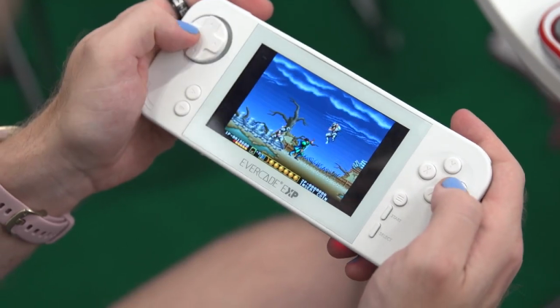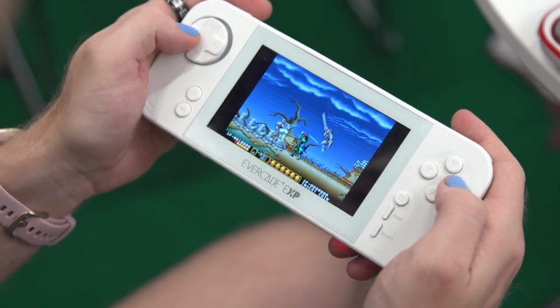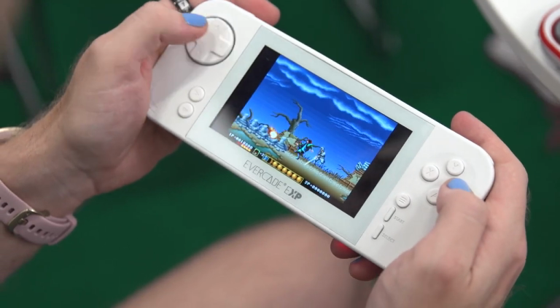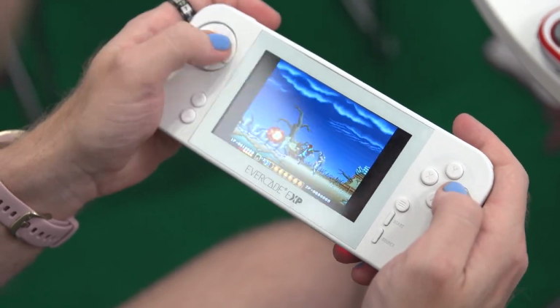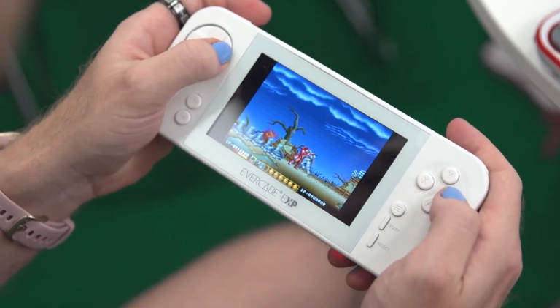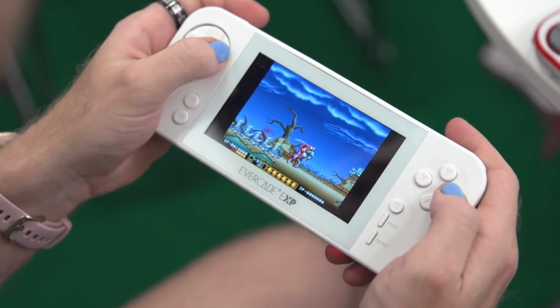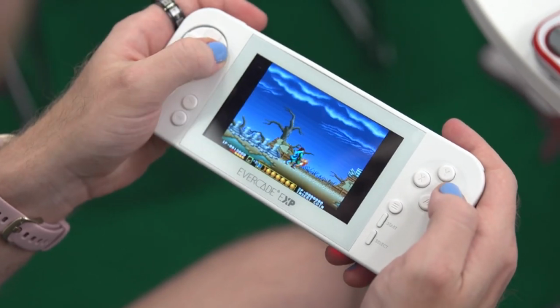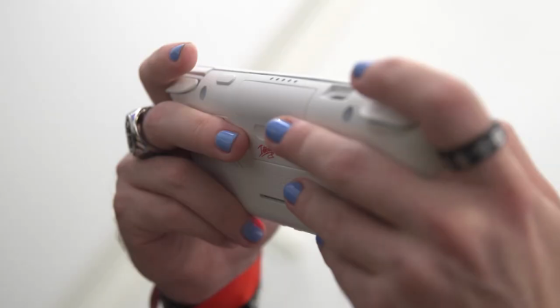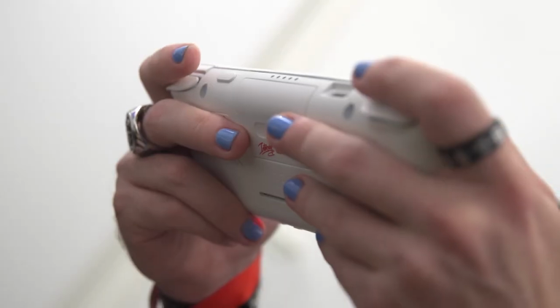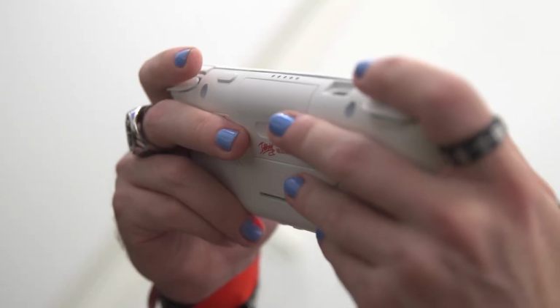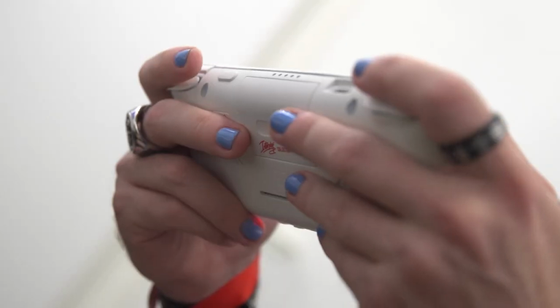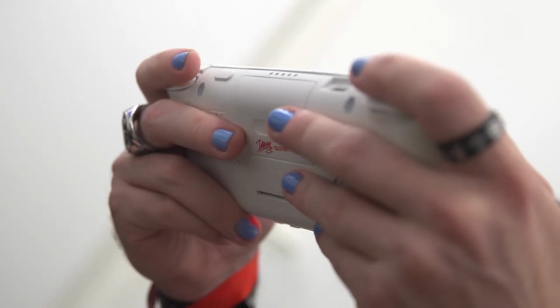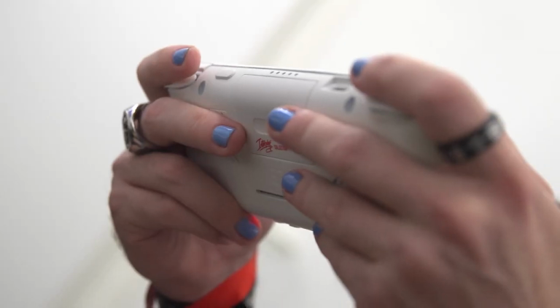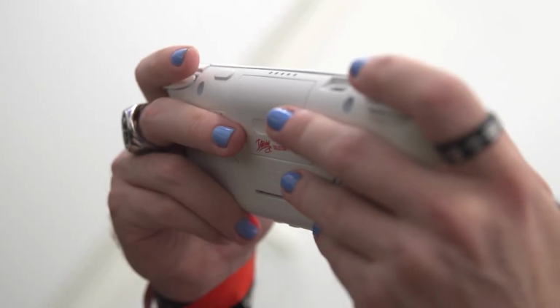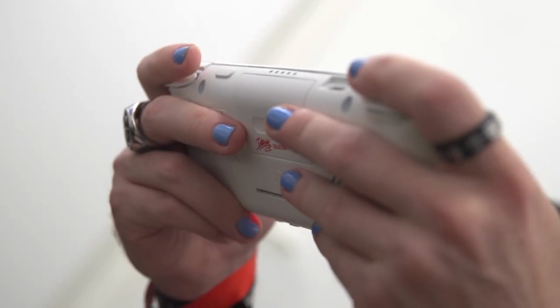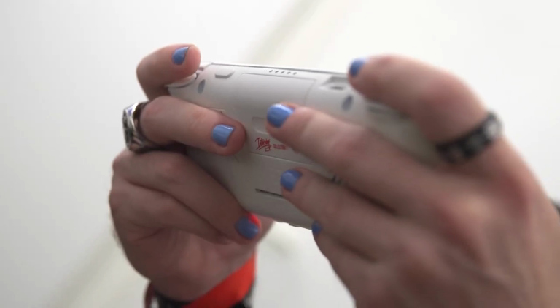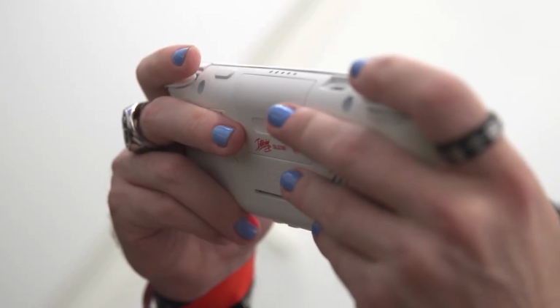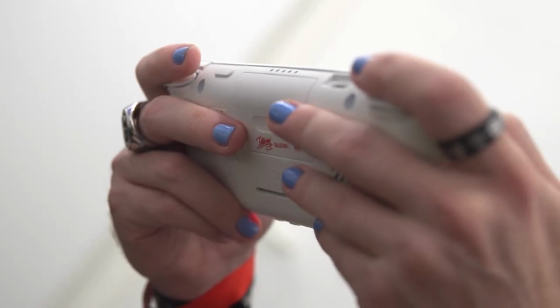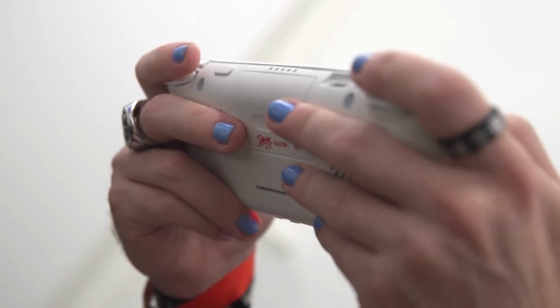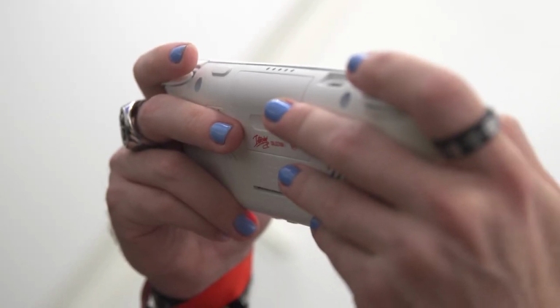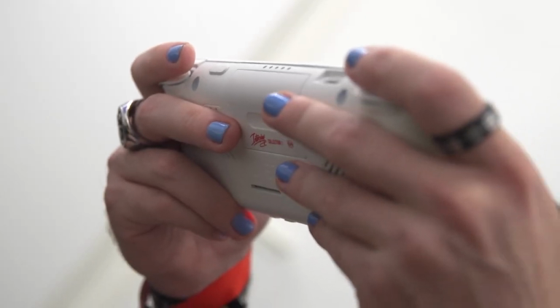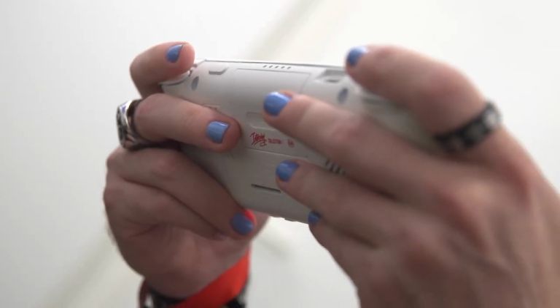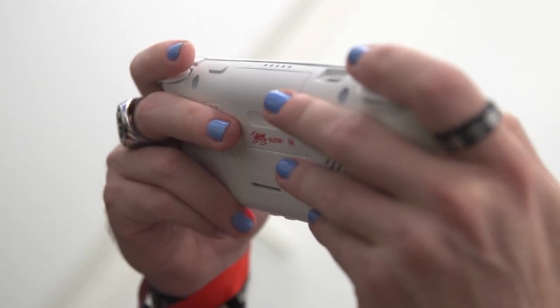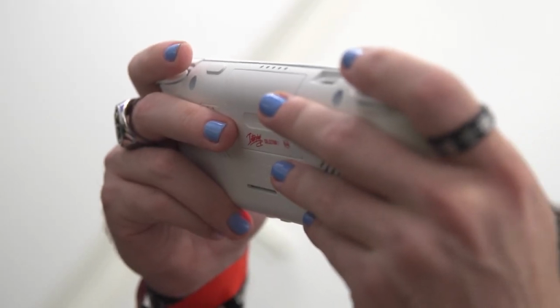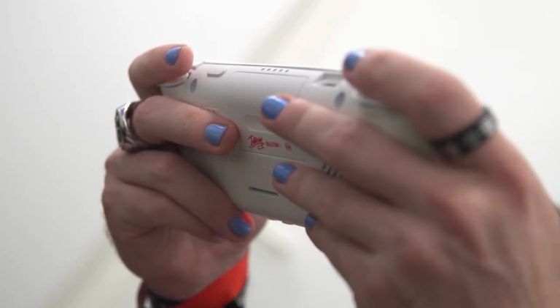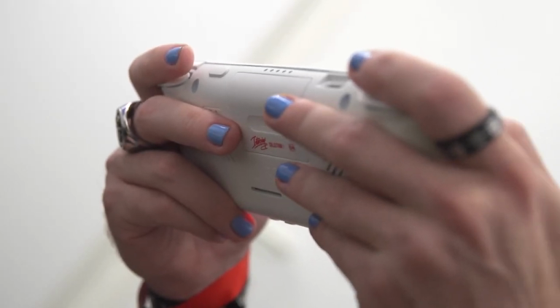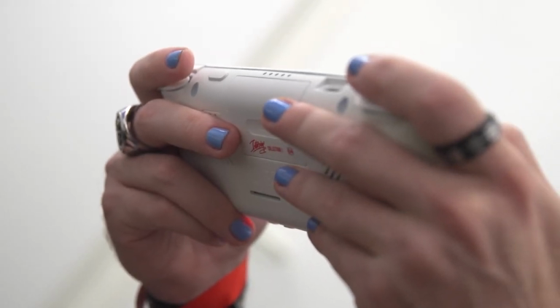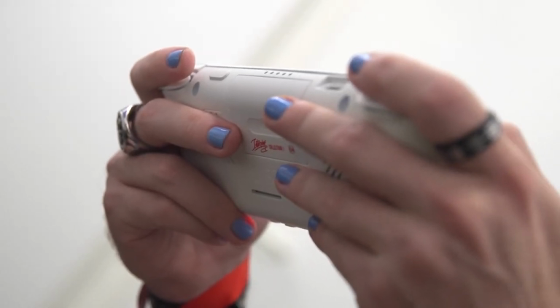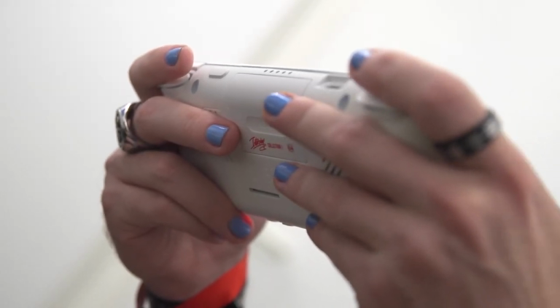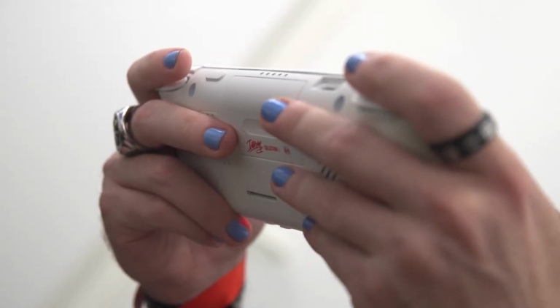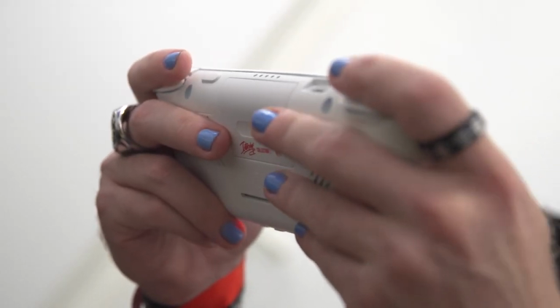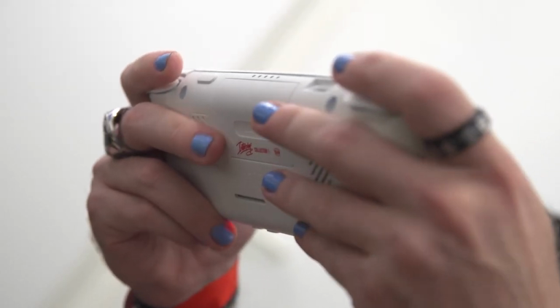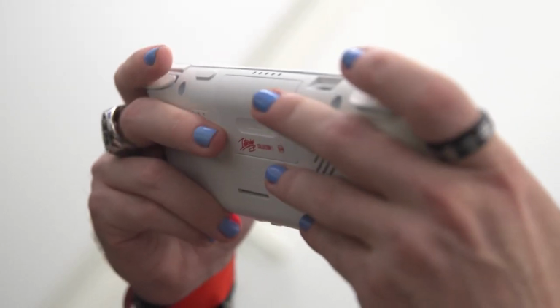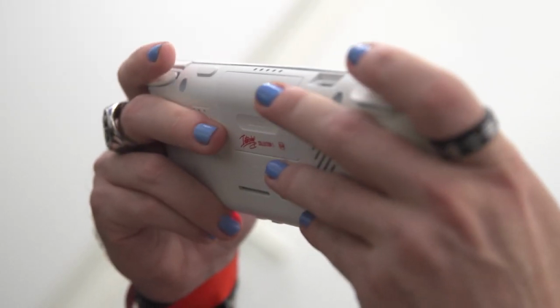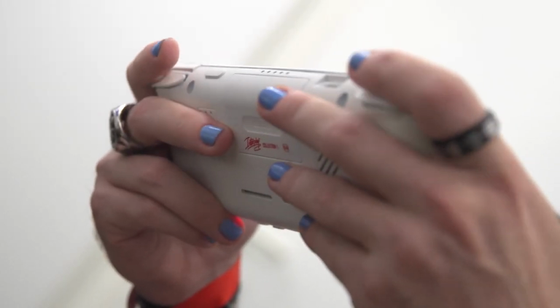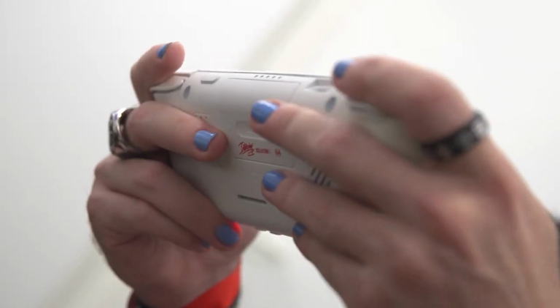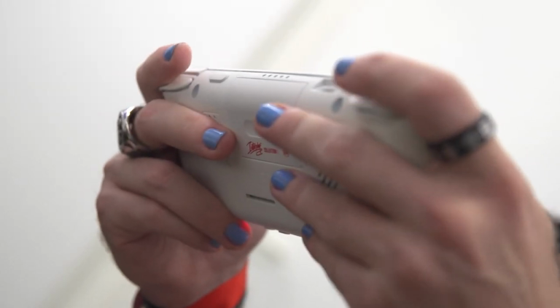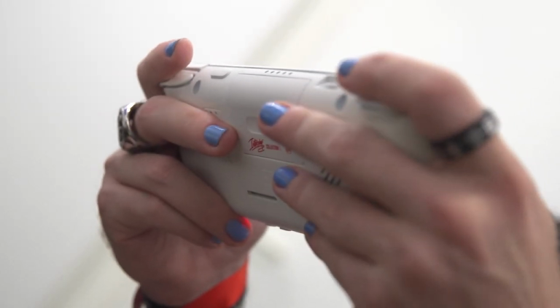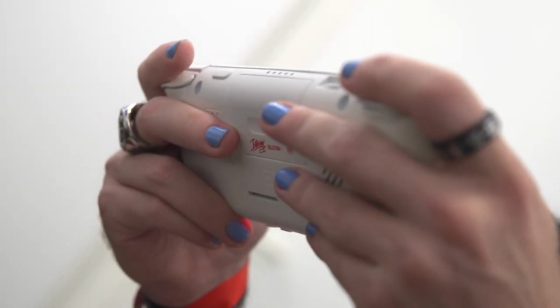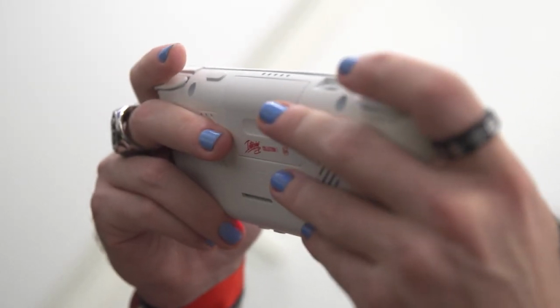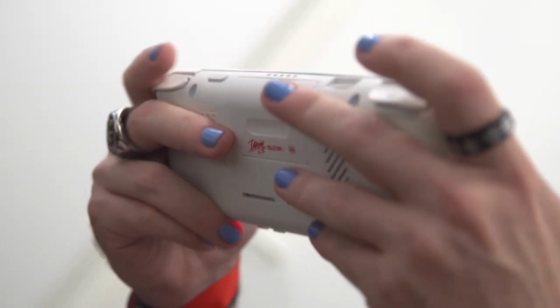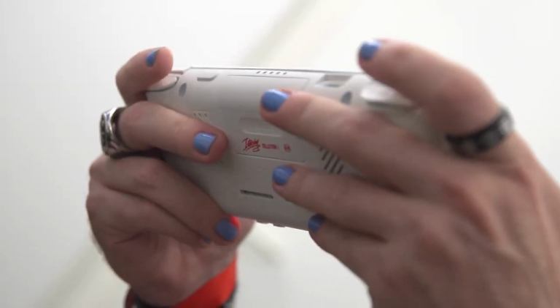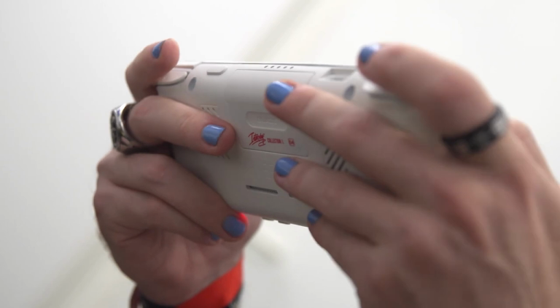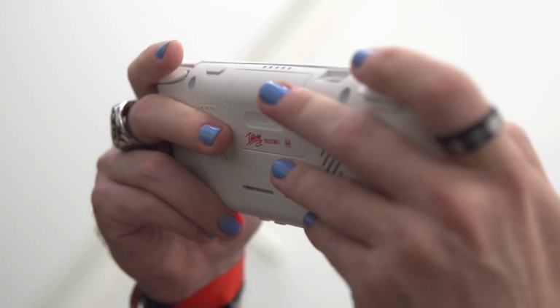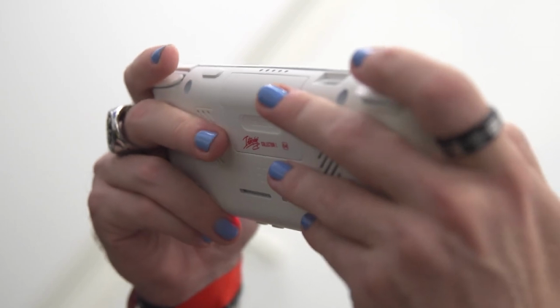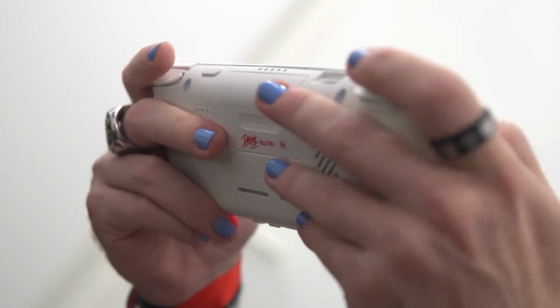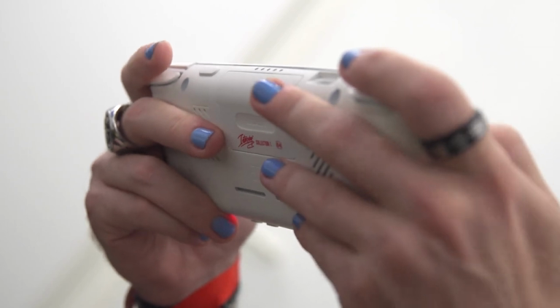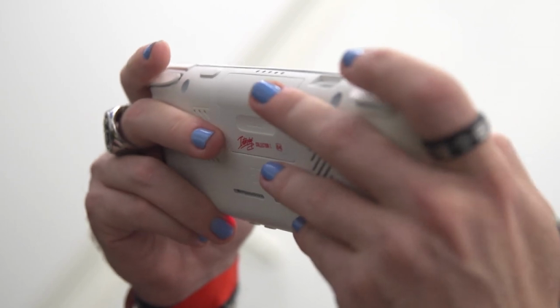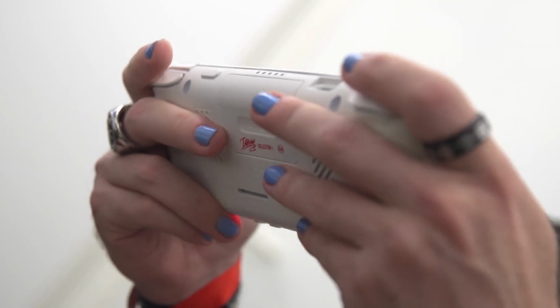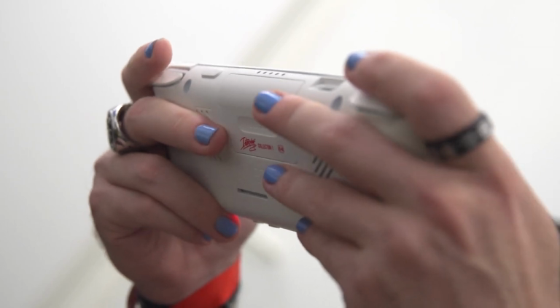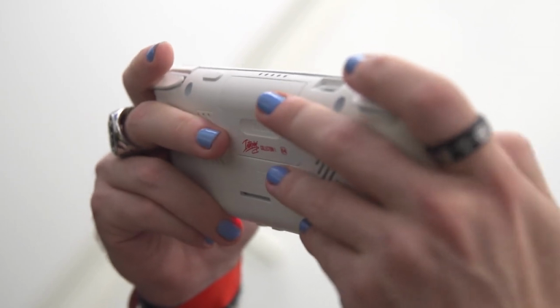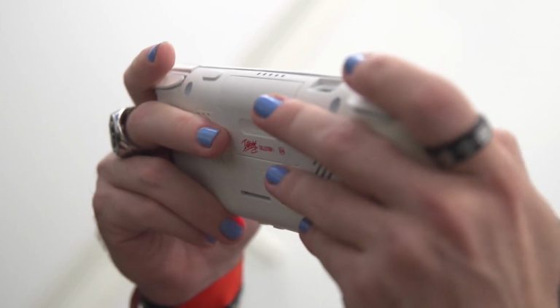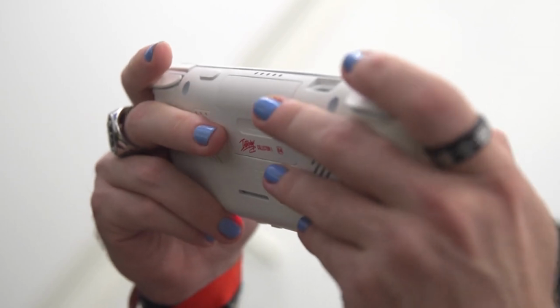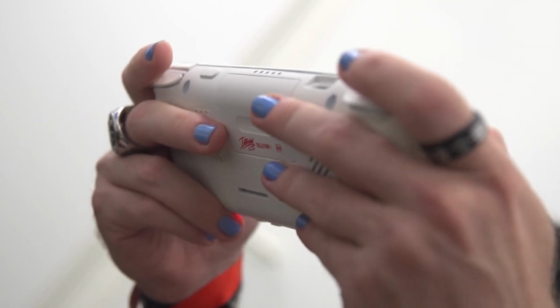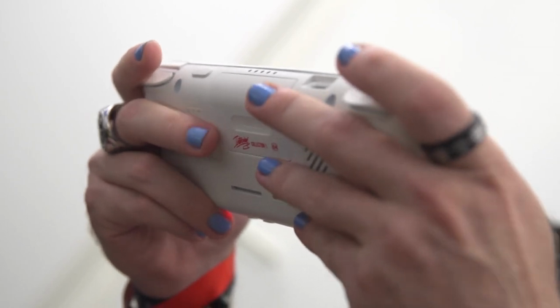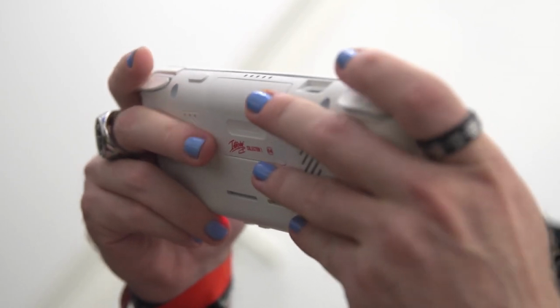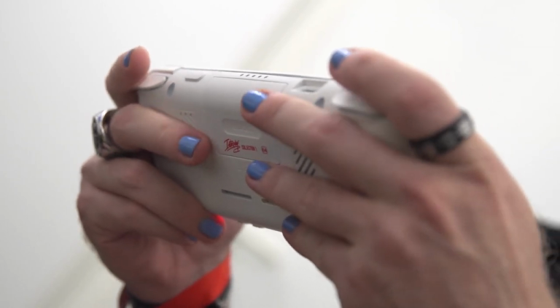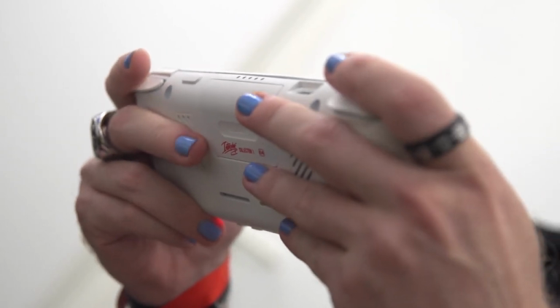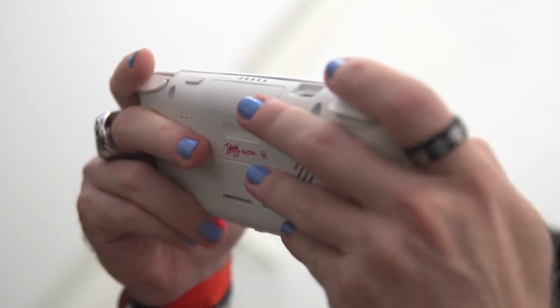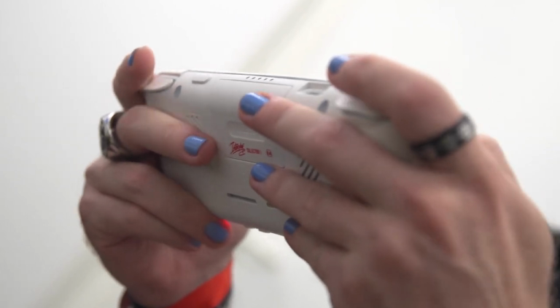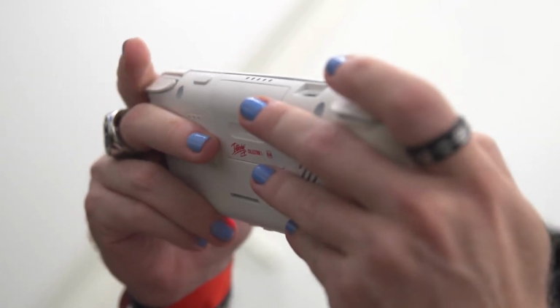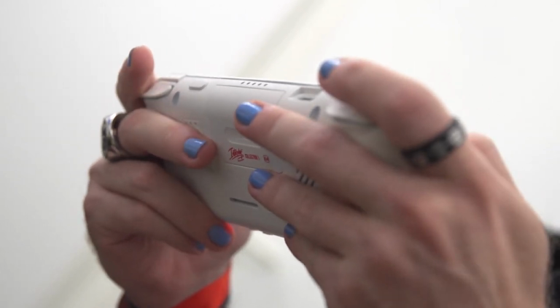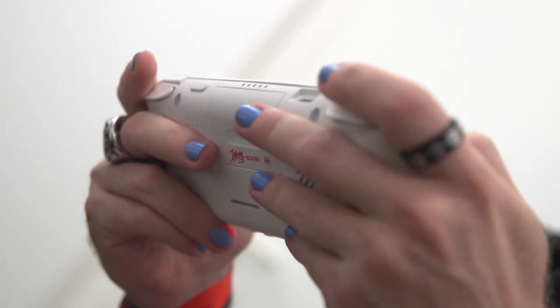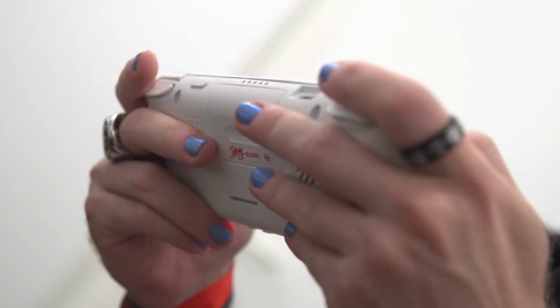Finally, at the back is the cartridge slot and, when one is inserted, it completes the smooth finish of the console, which is a neat touch.